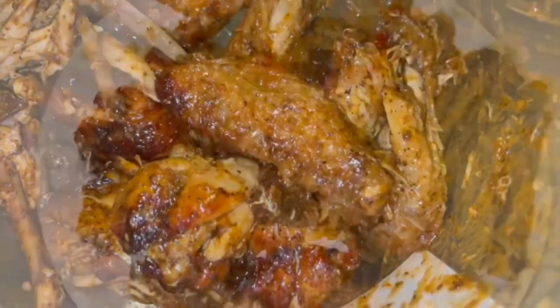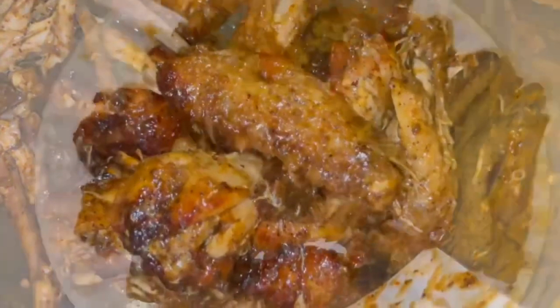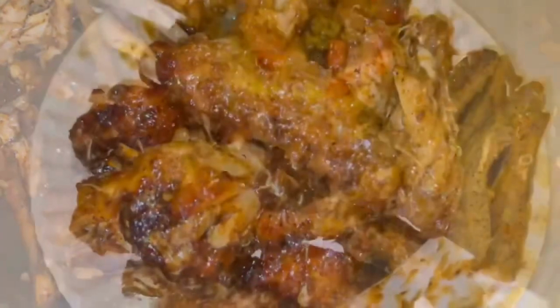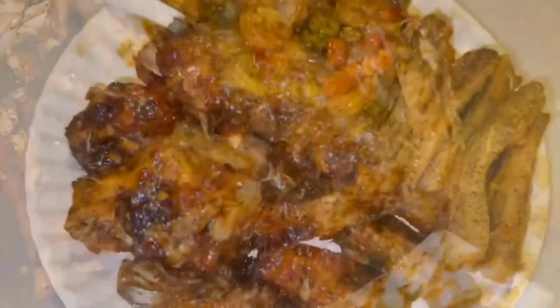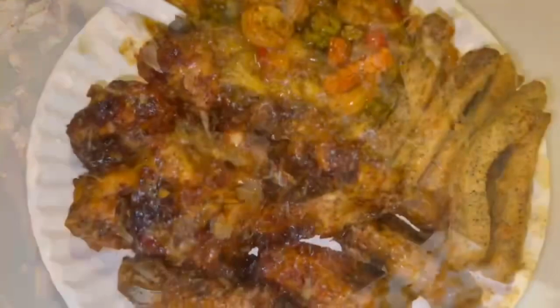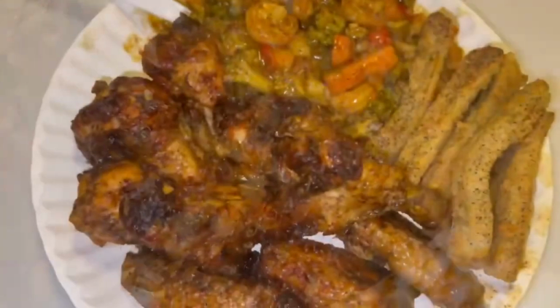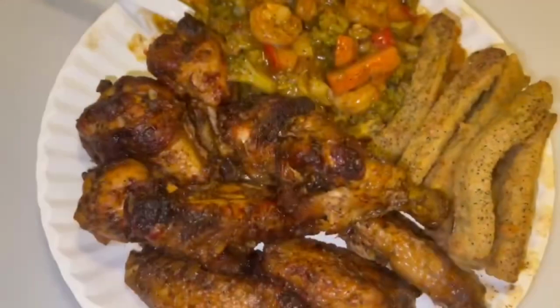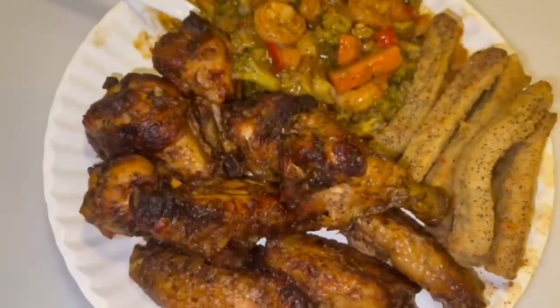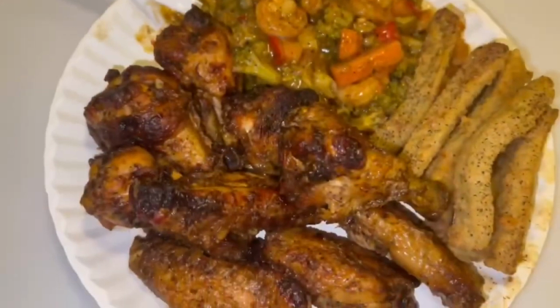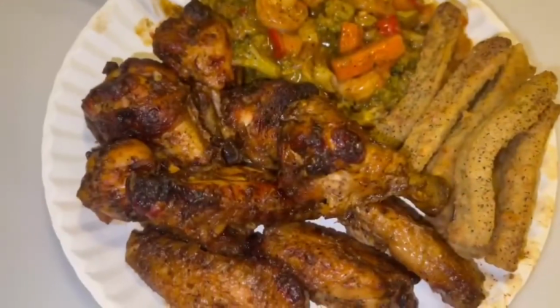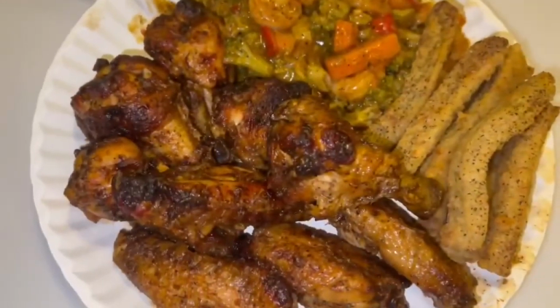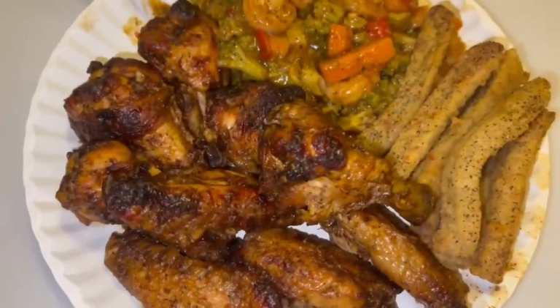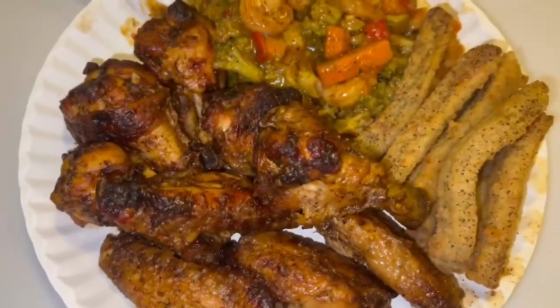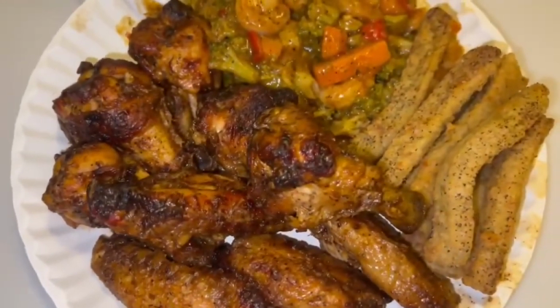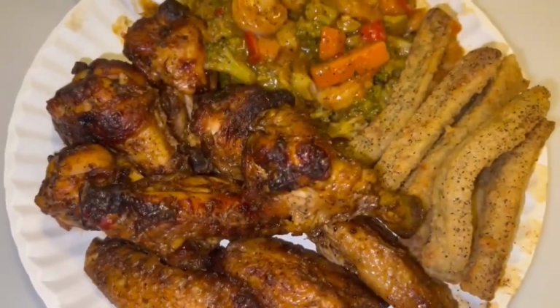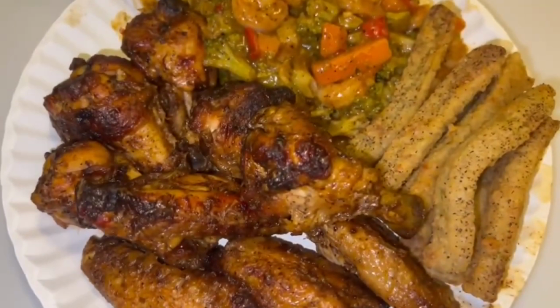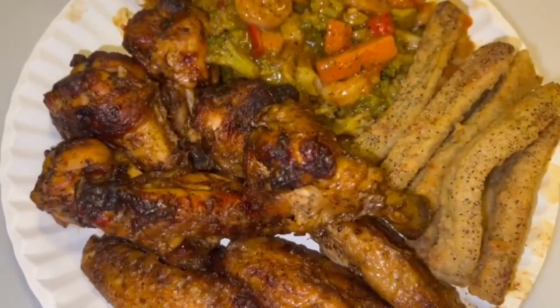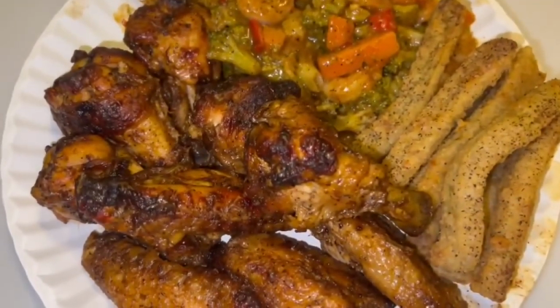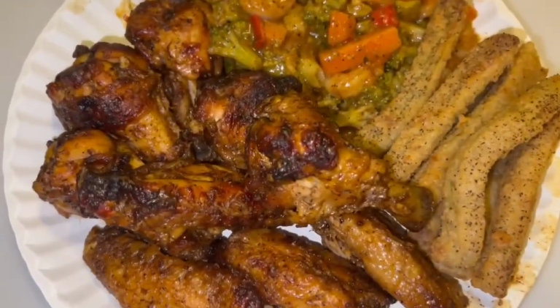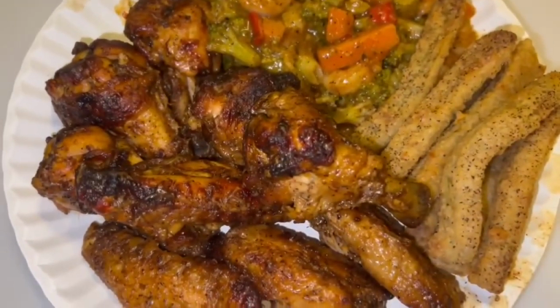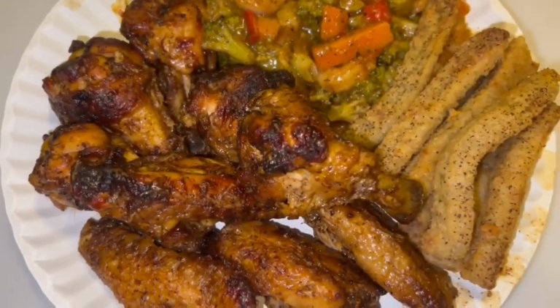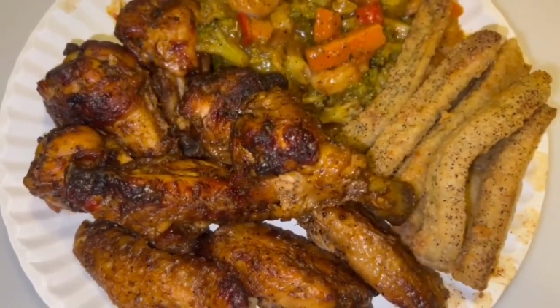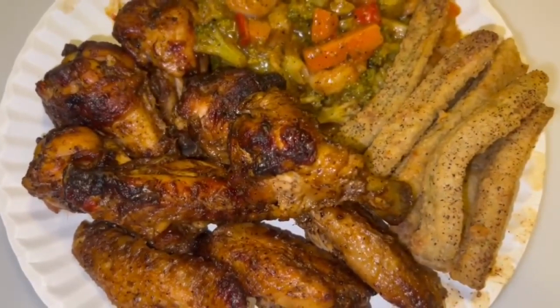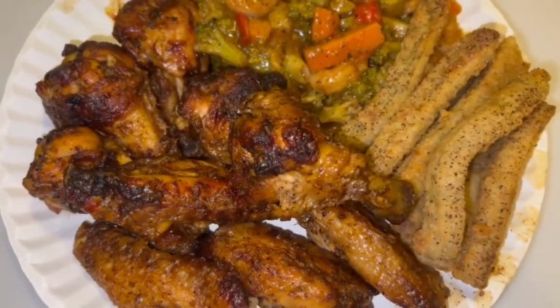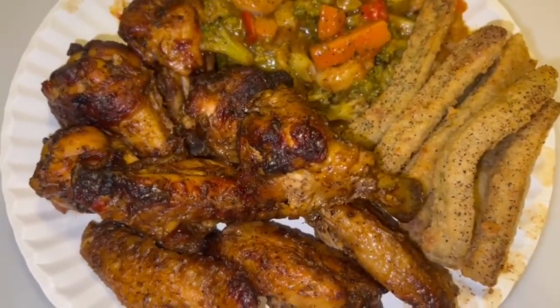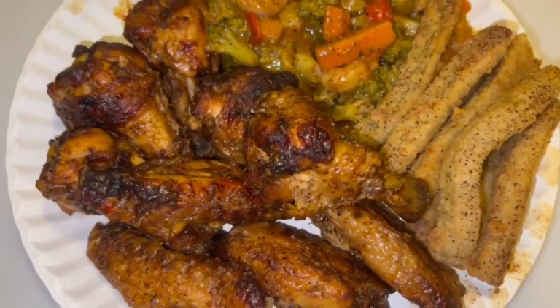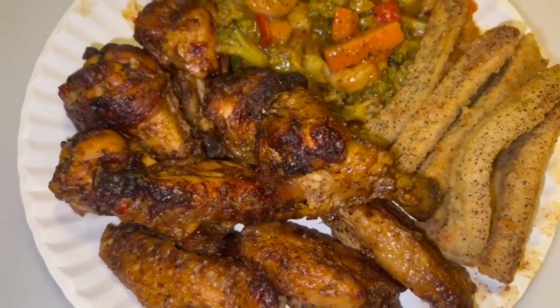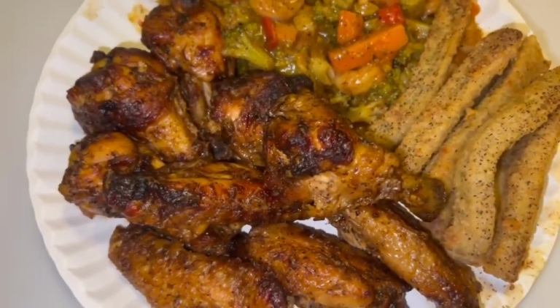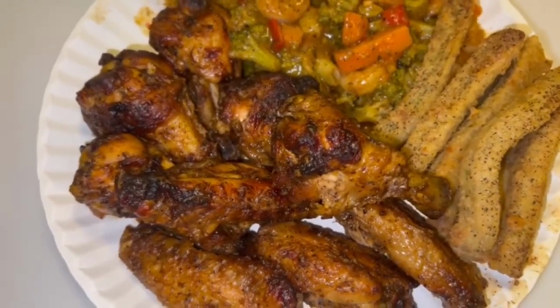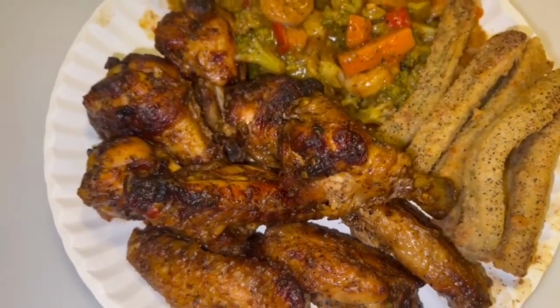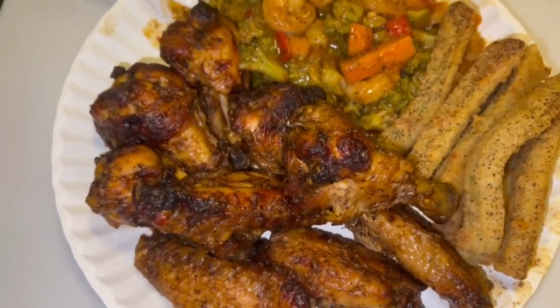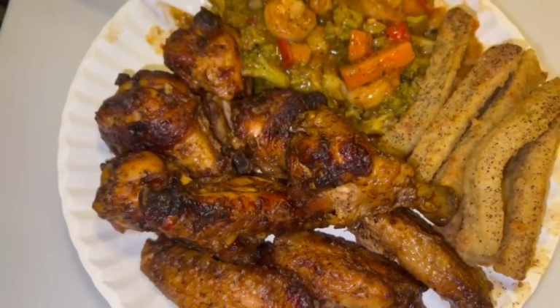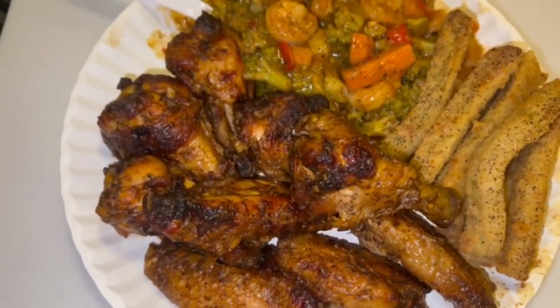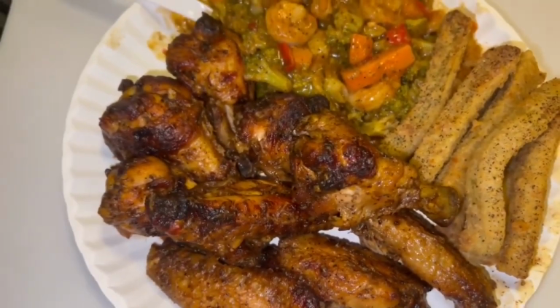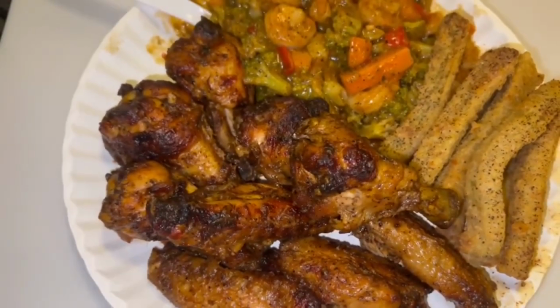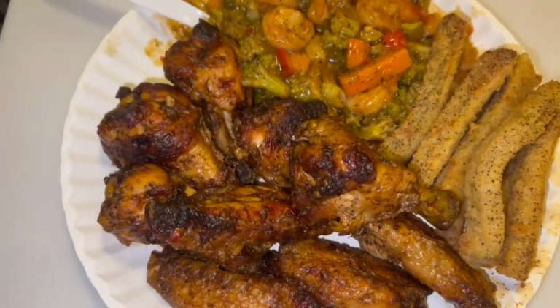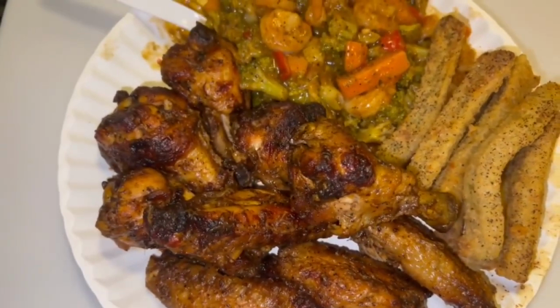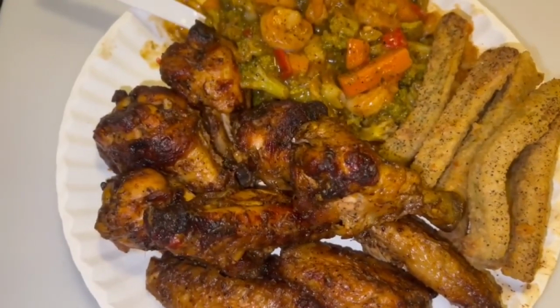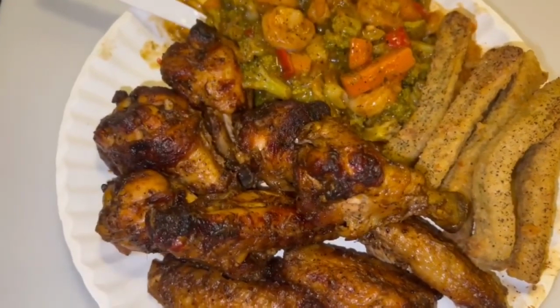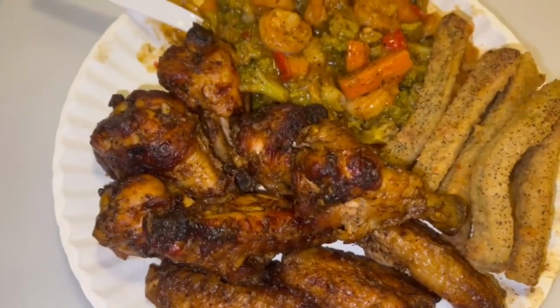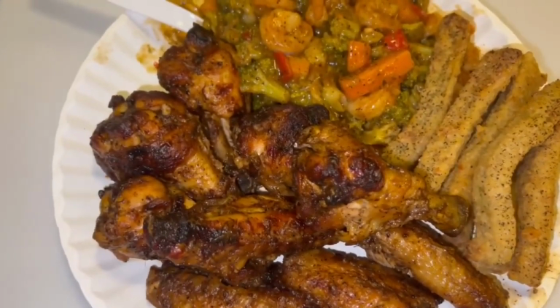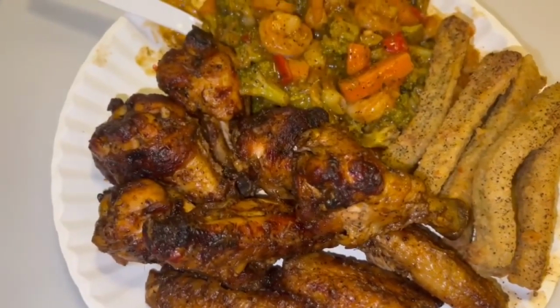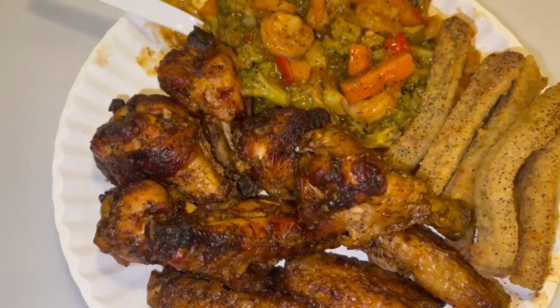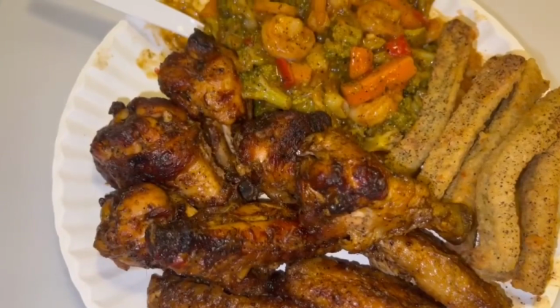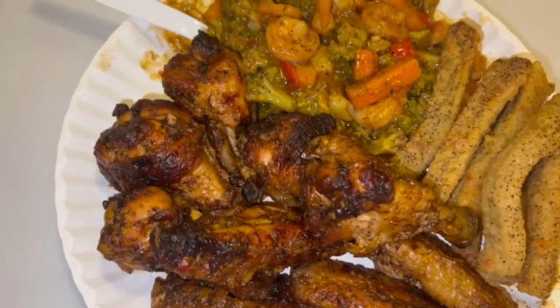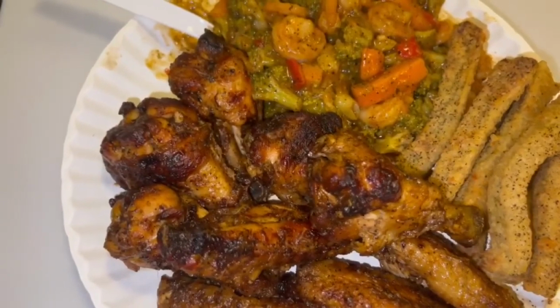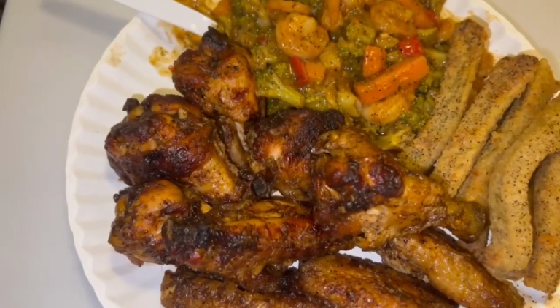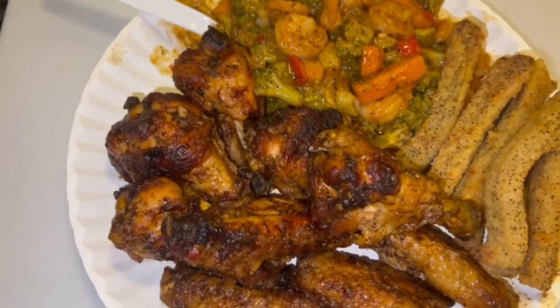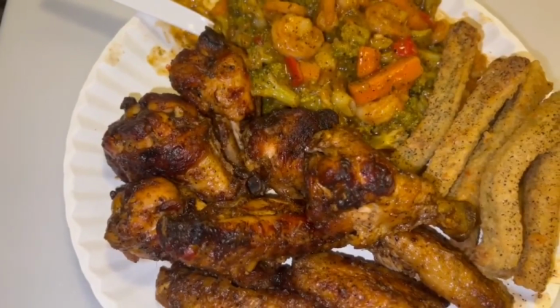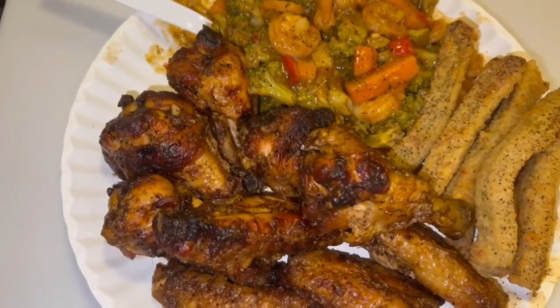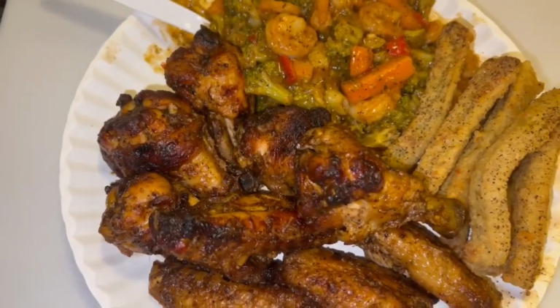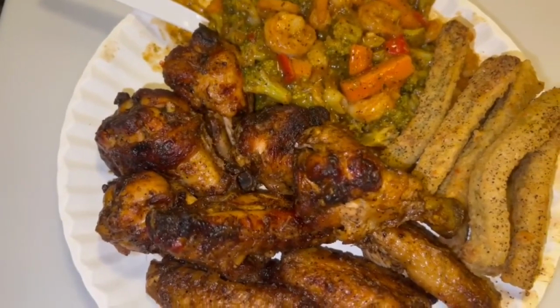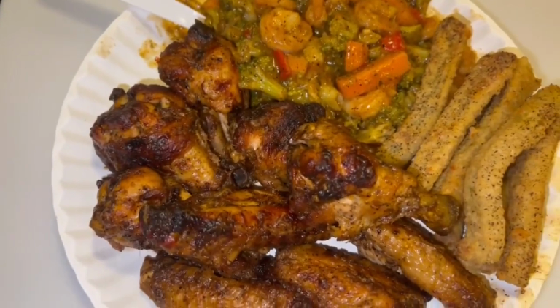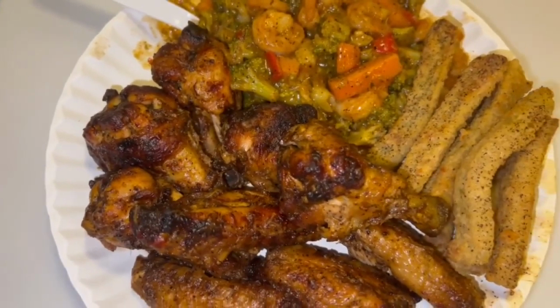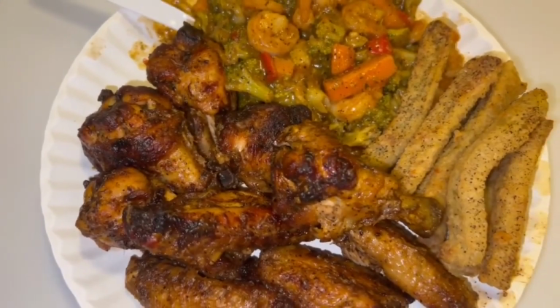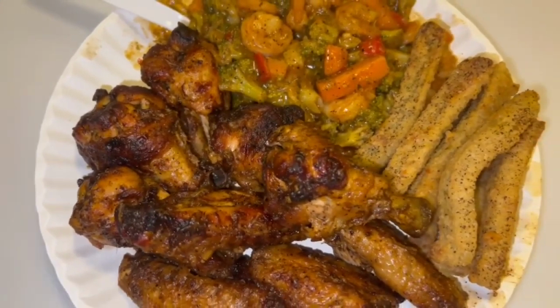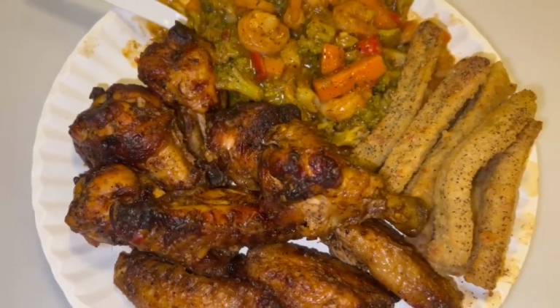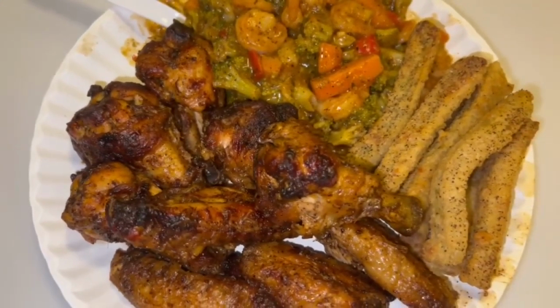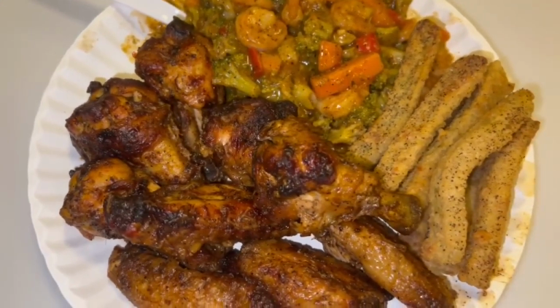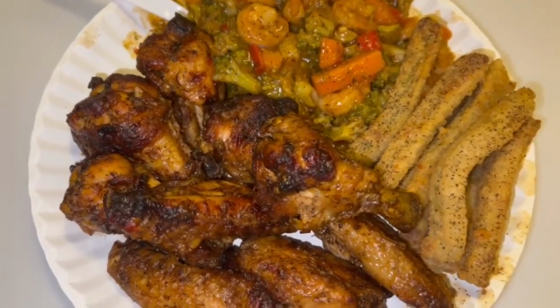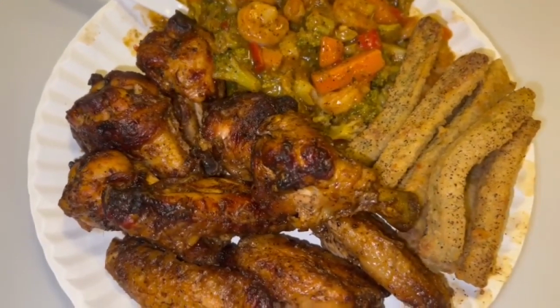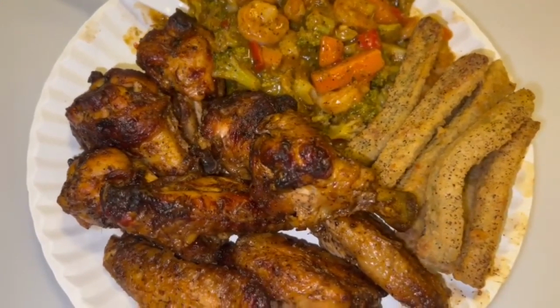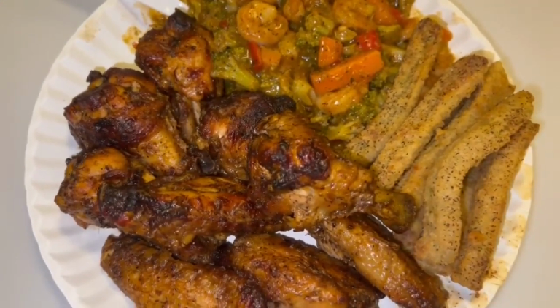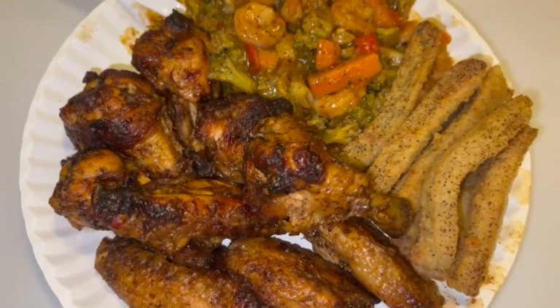Let me know what you think. Drop your review on this meal right here in the comments. Ask any questions for sure, and I'll definitely be reaching back out to you guys.